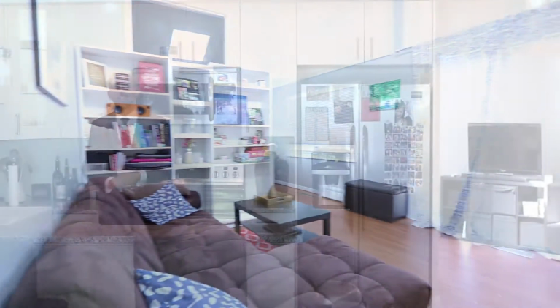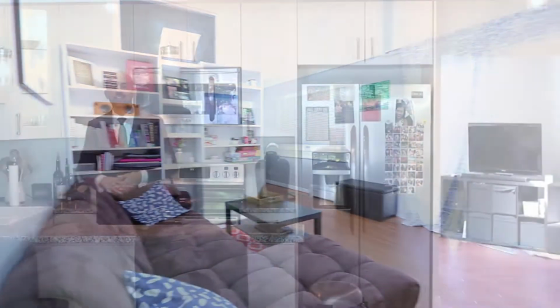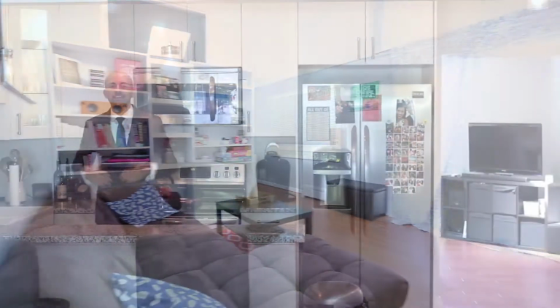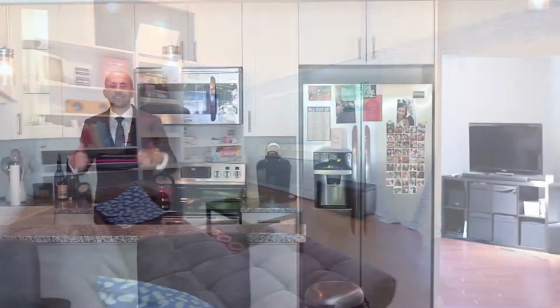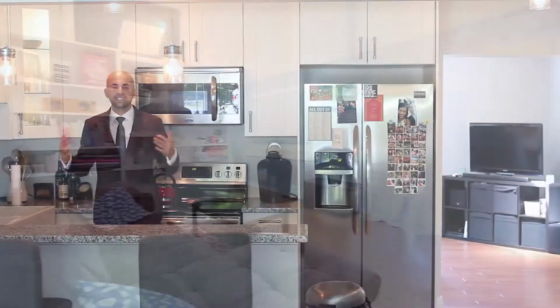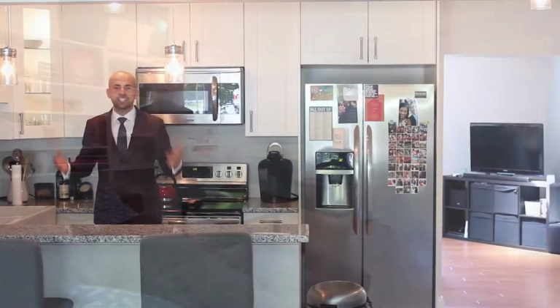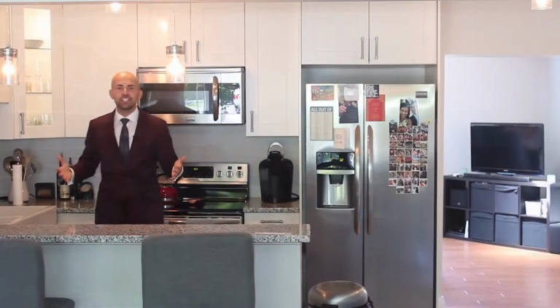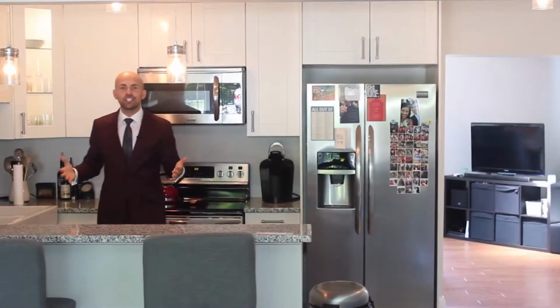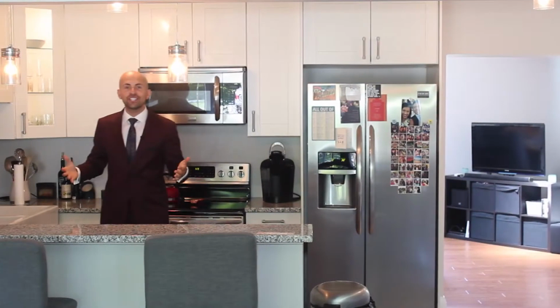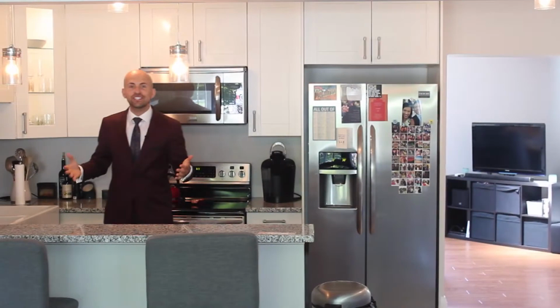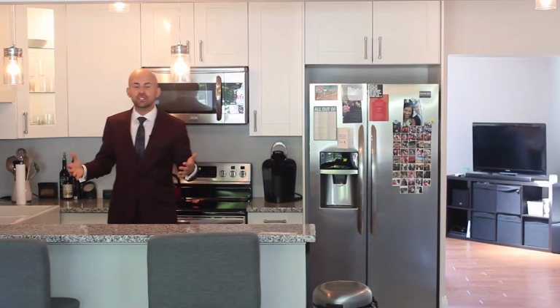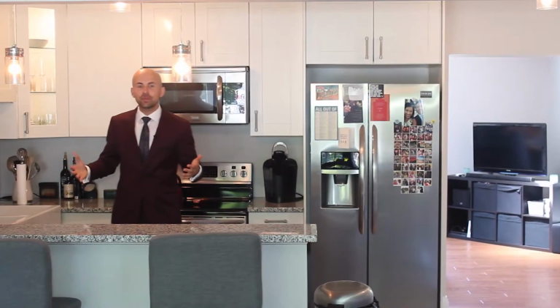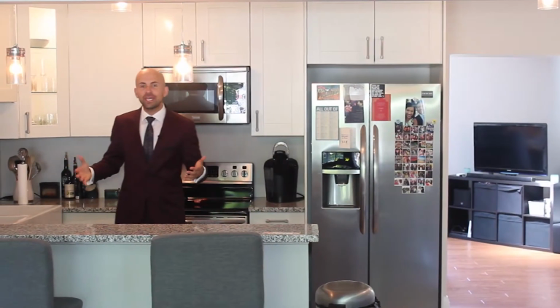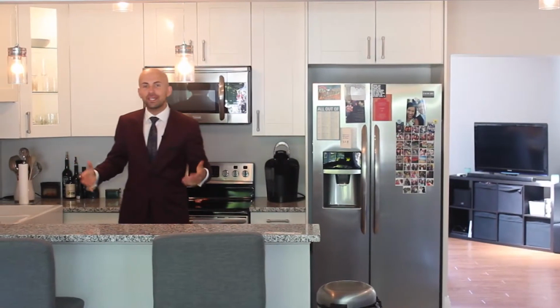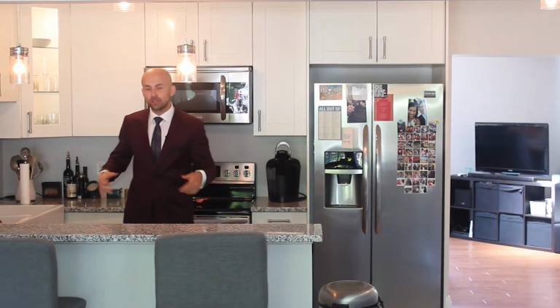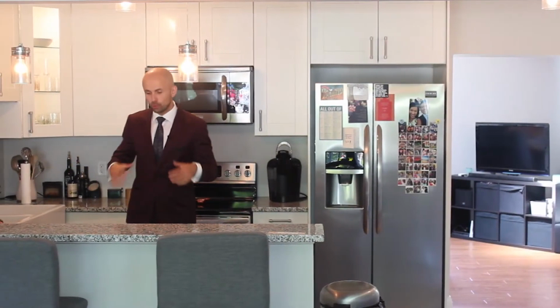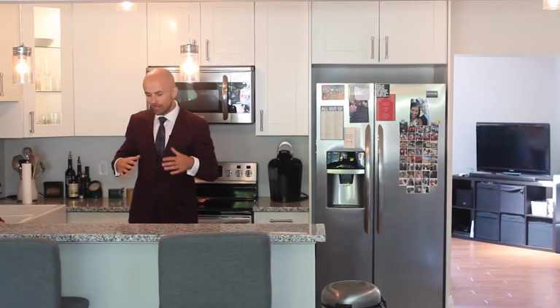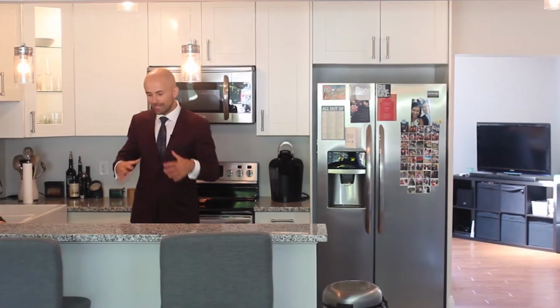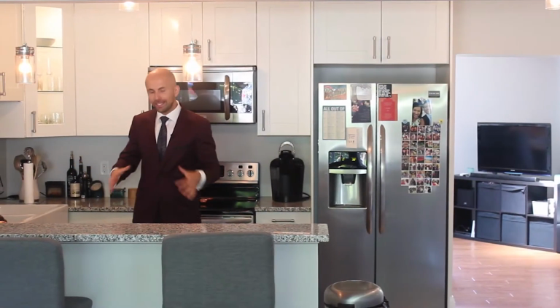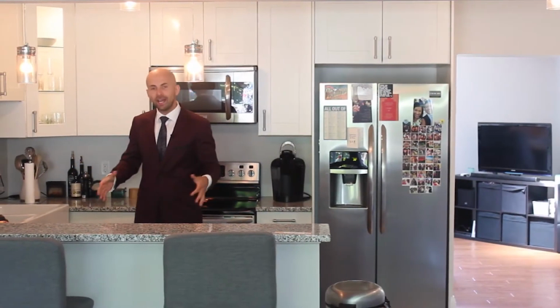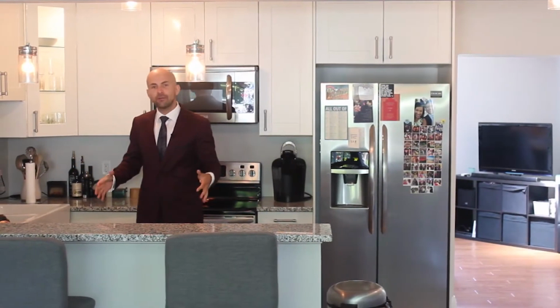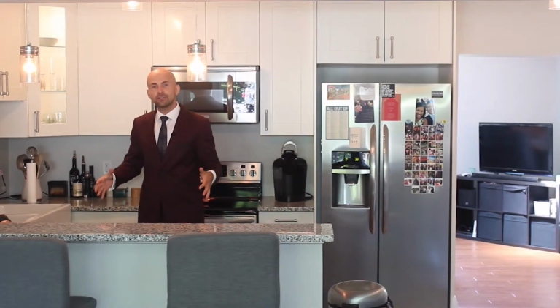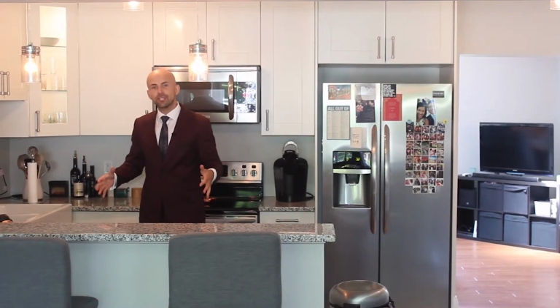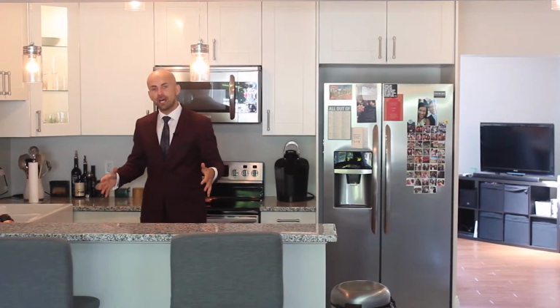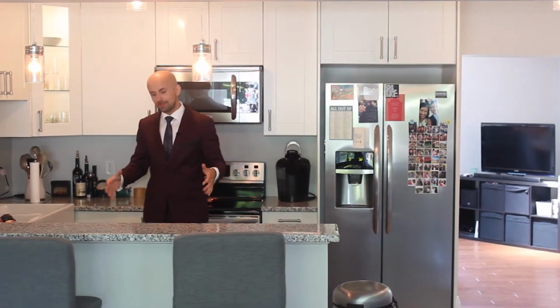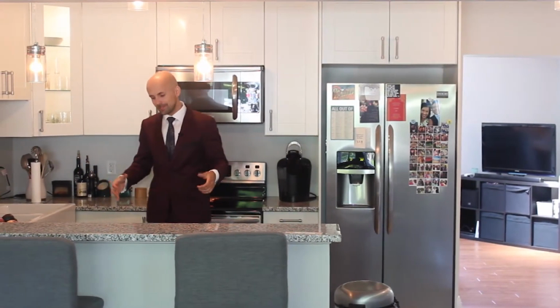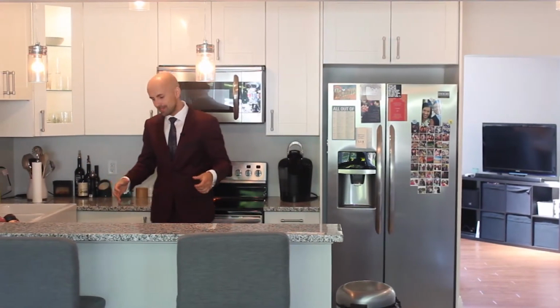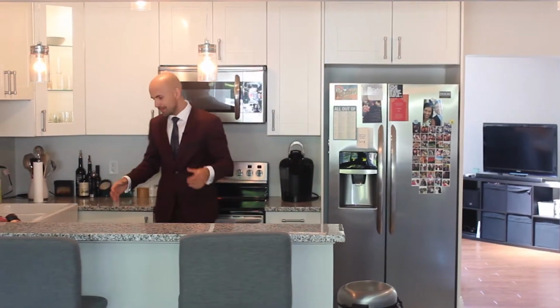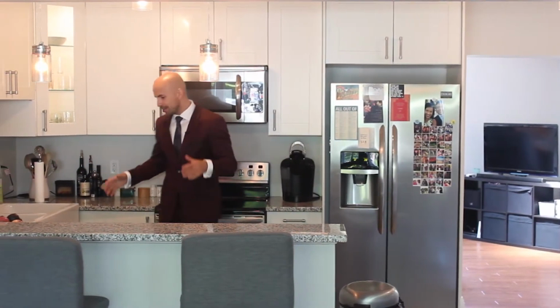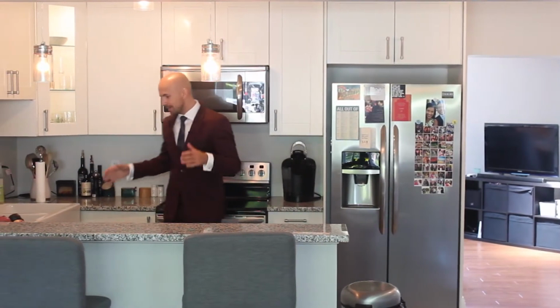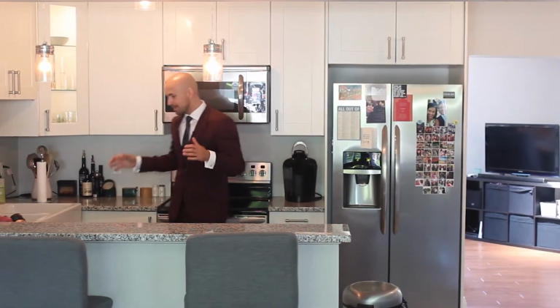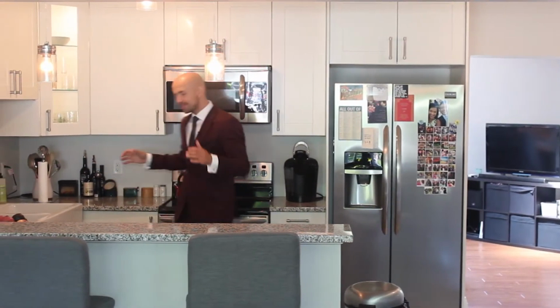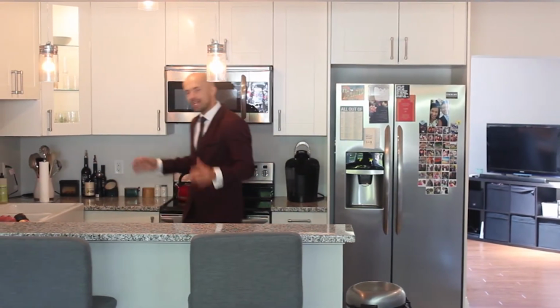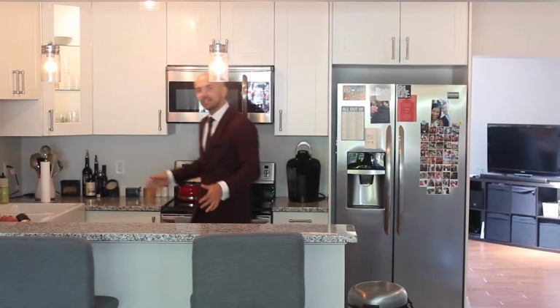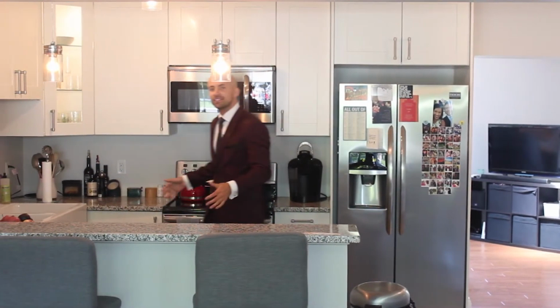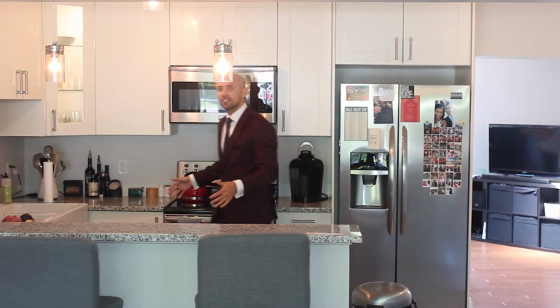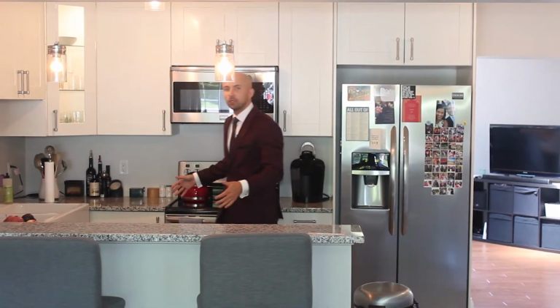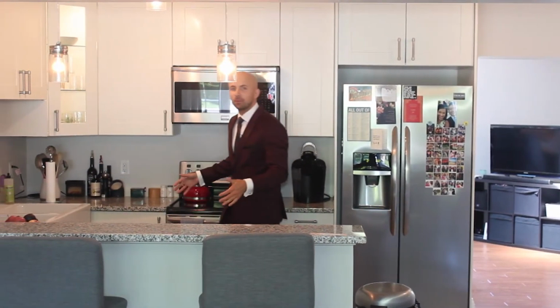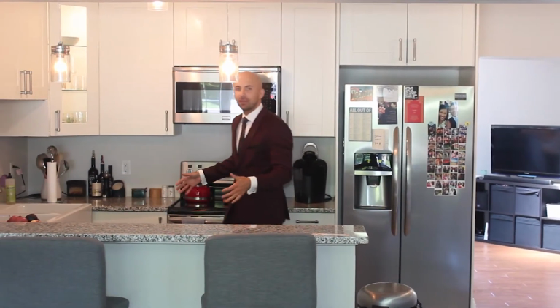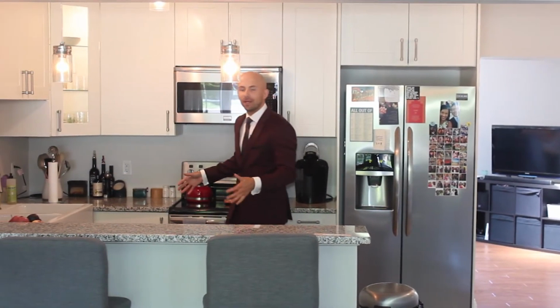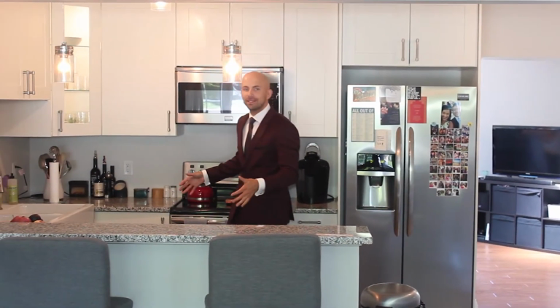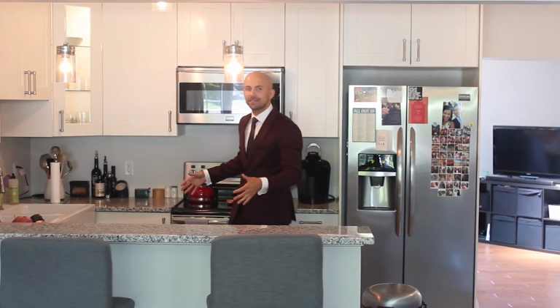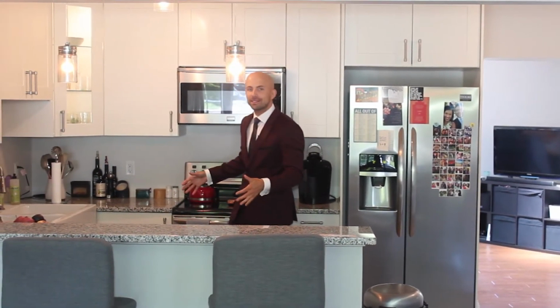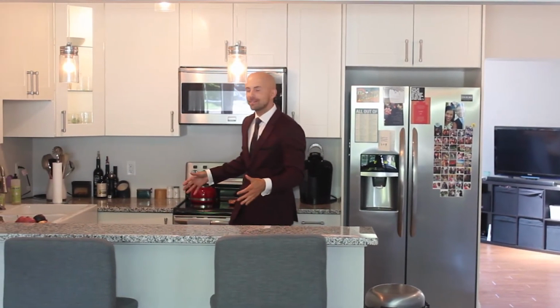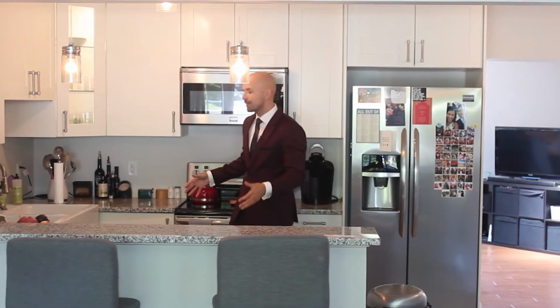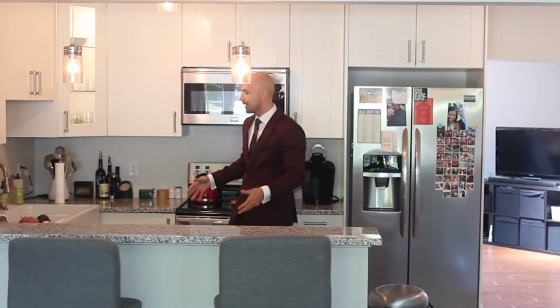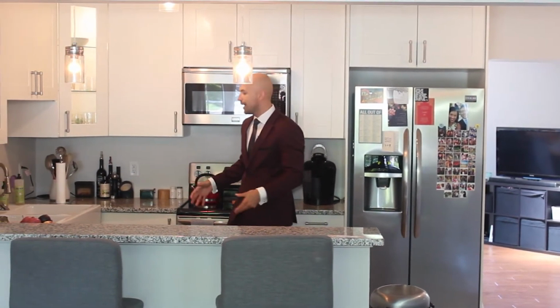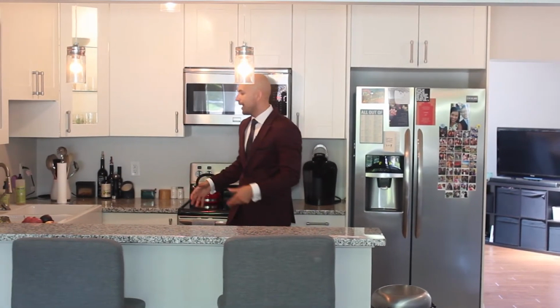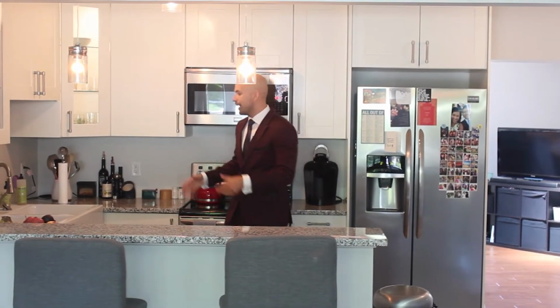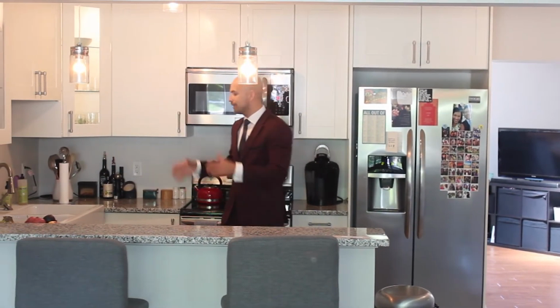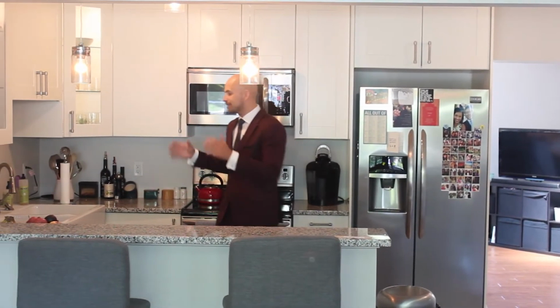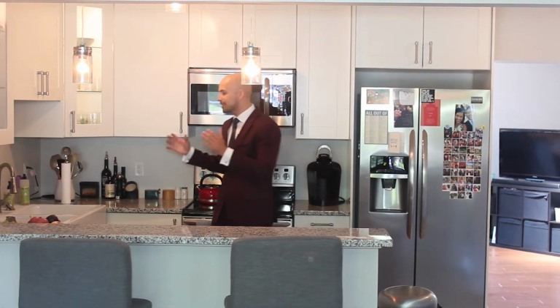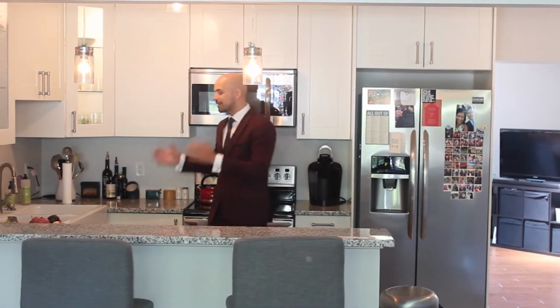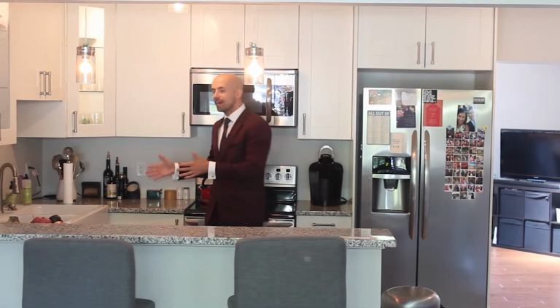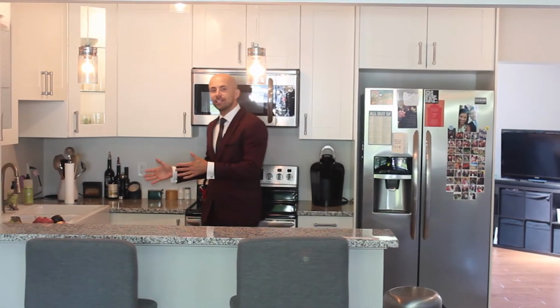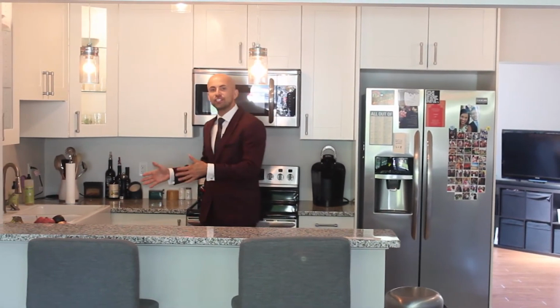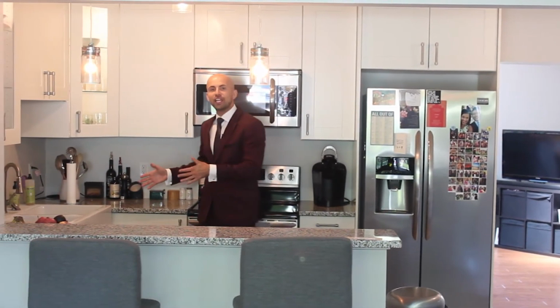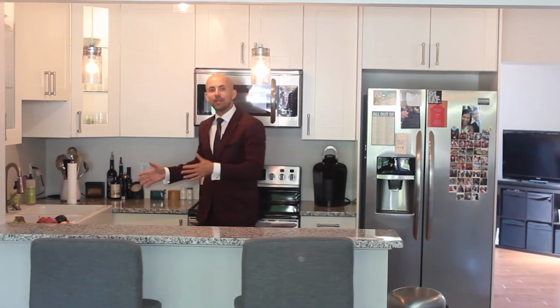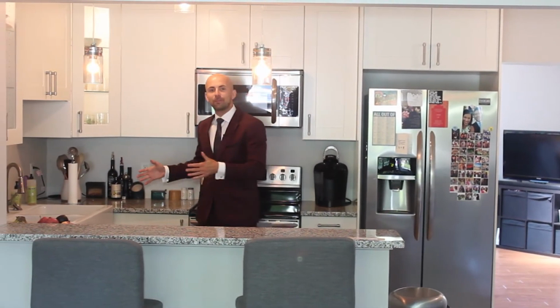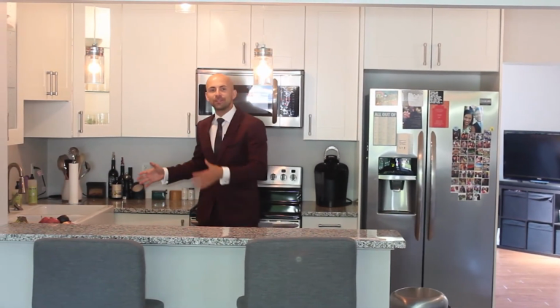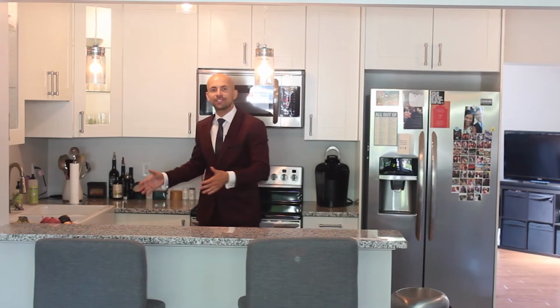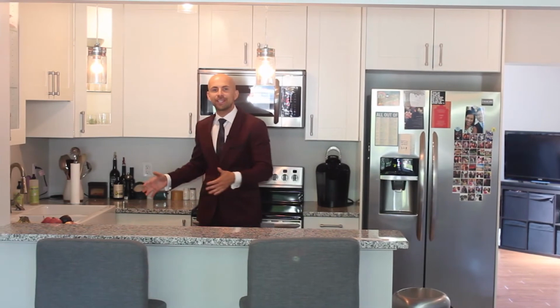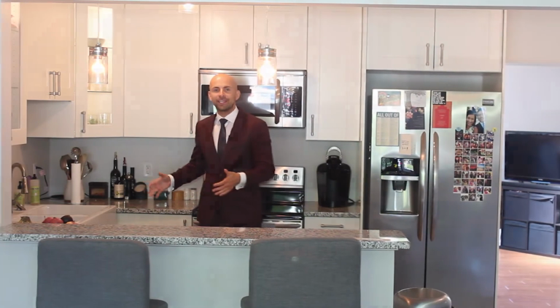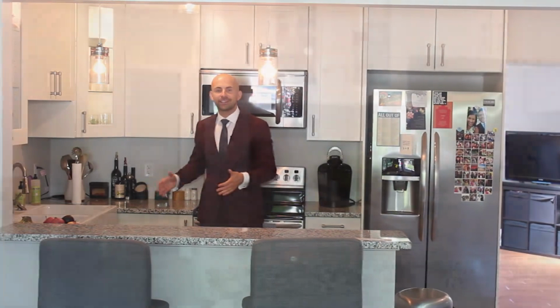This kitchen is sweet. Granite countertops, stainless steel appliances, and this stylish apron sink.